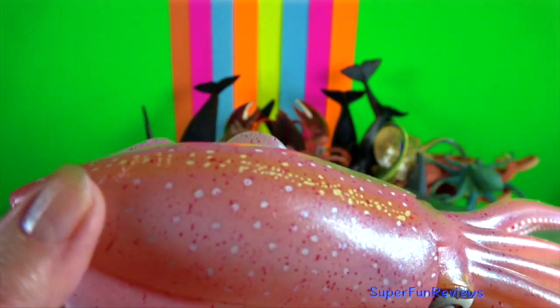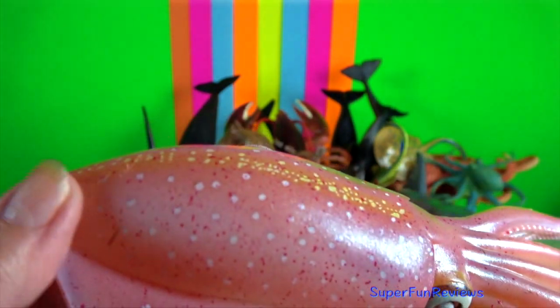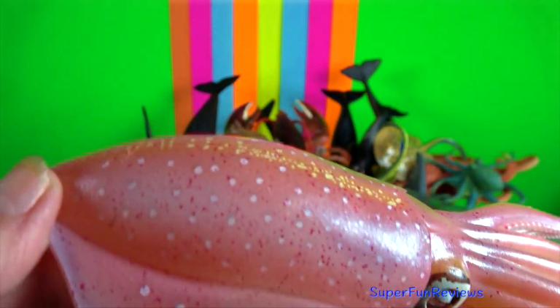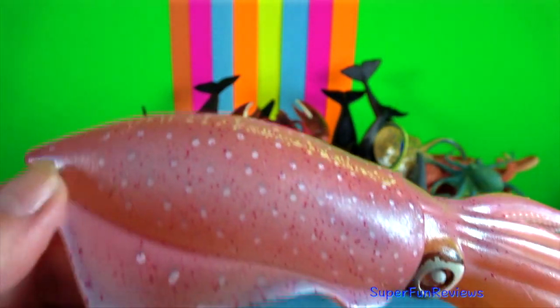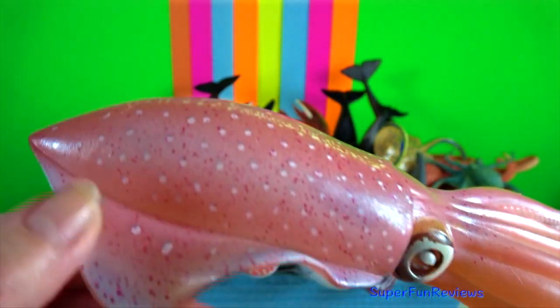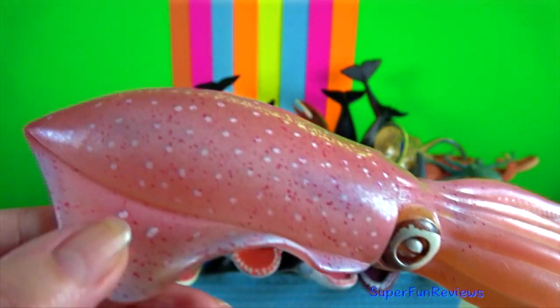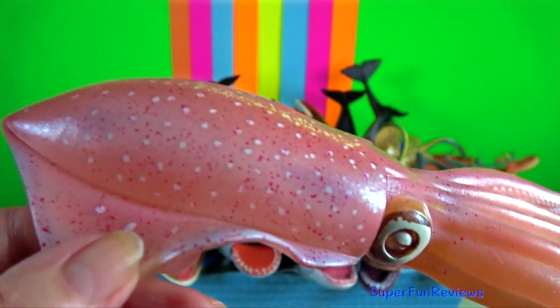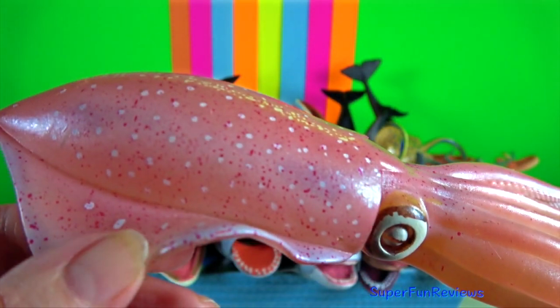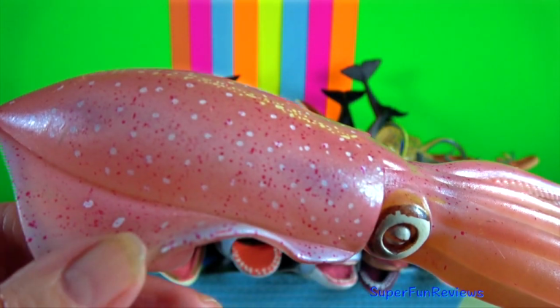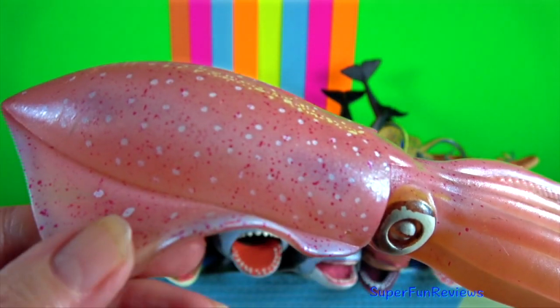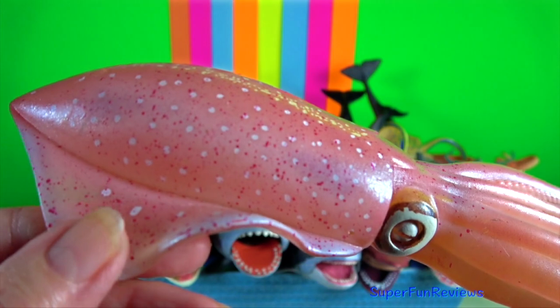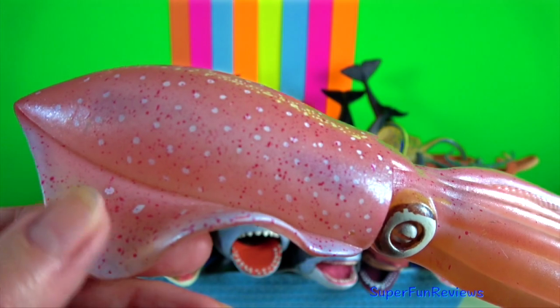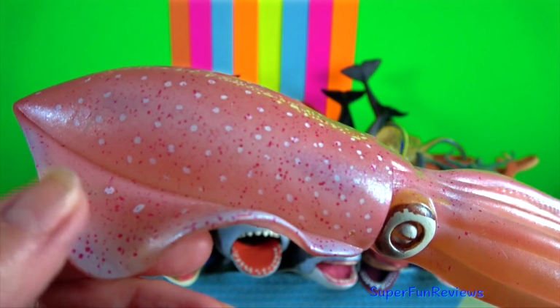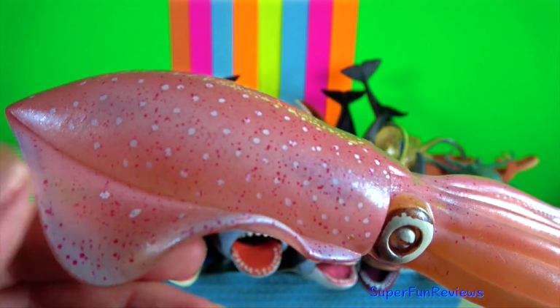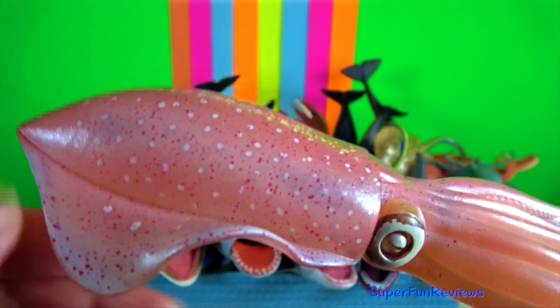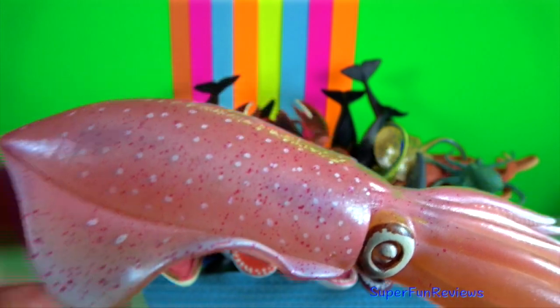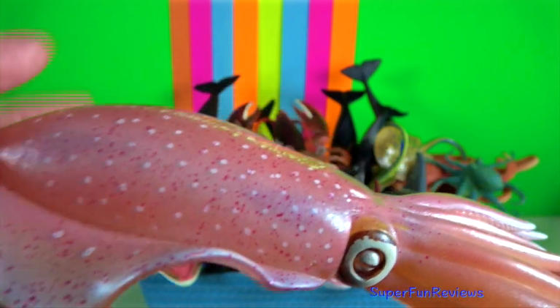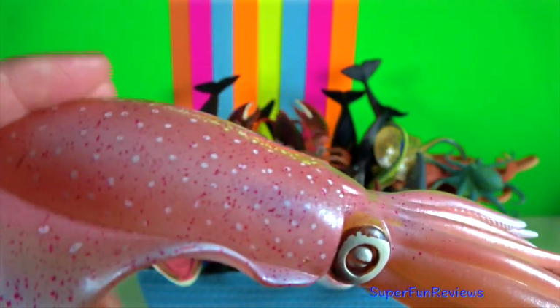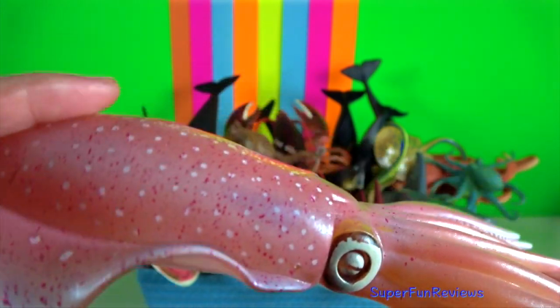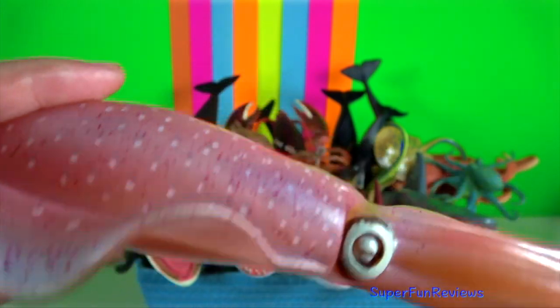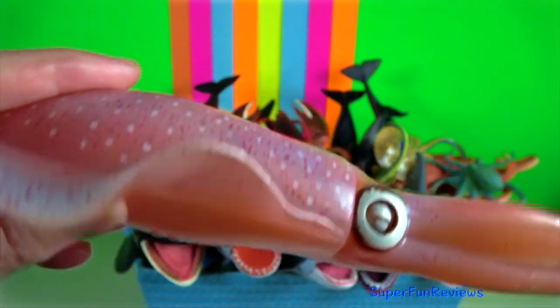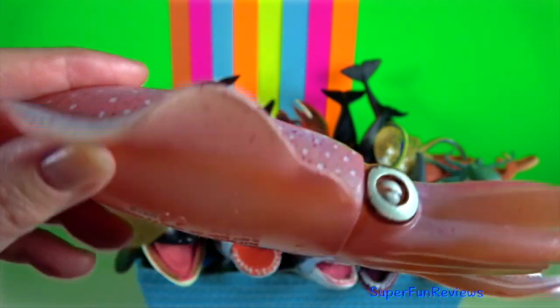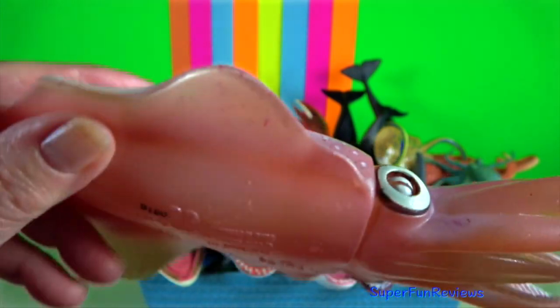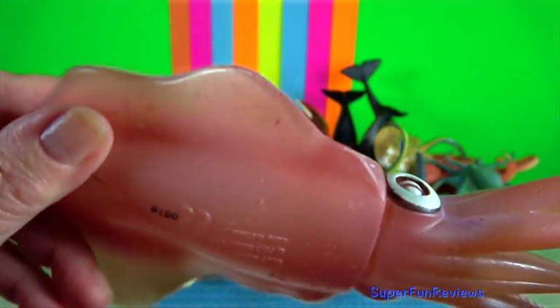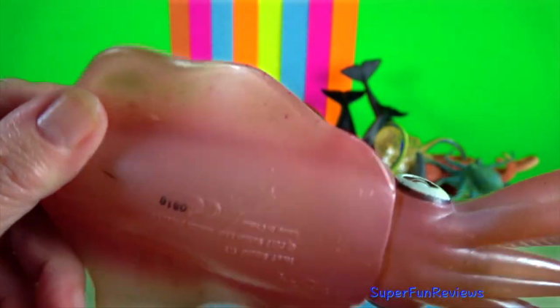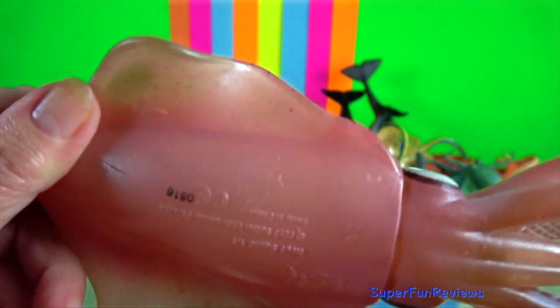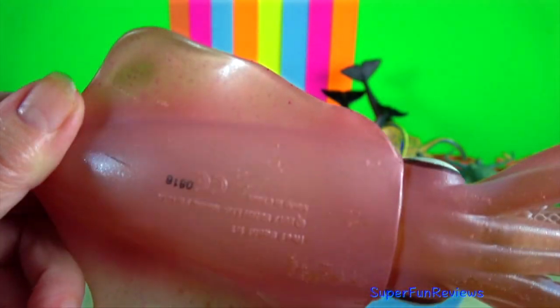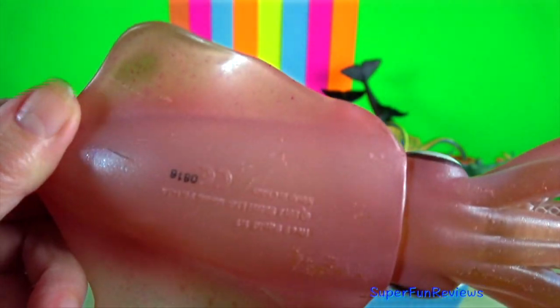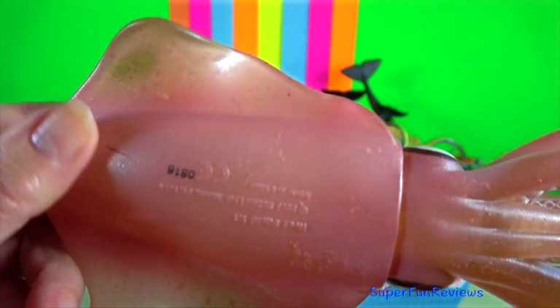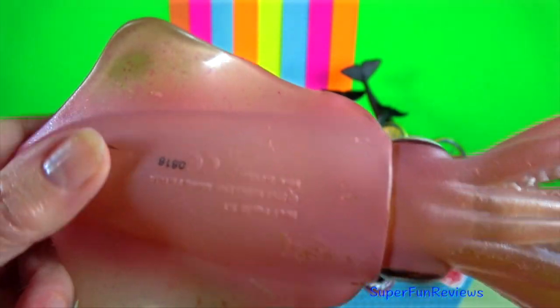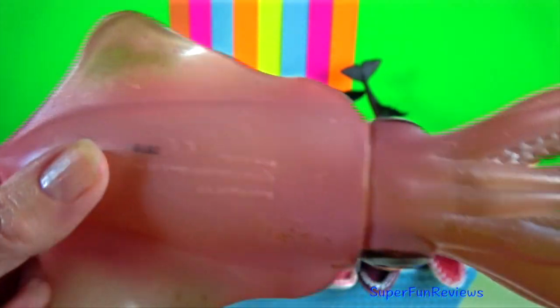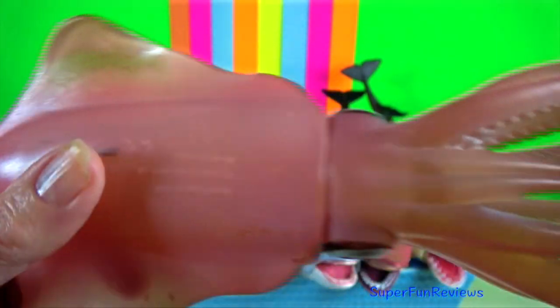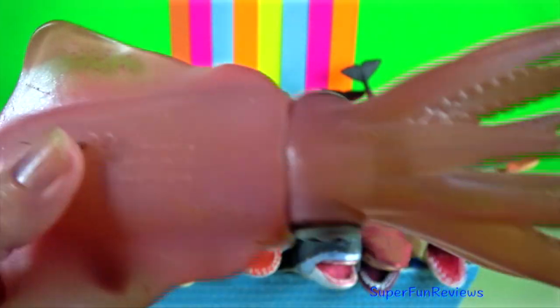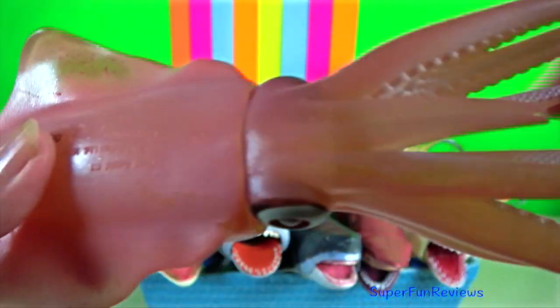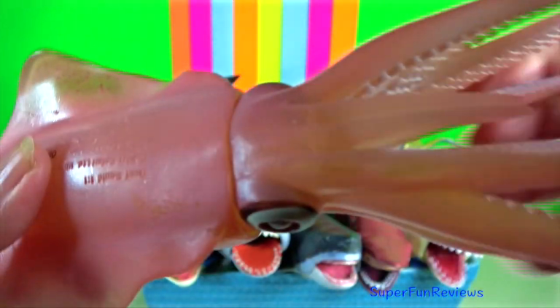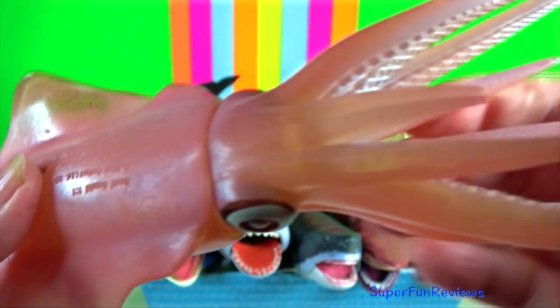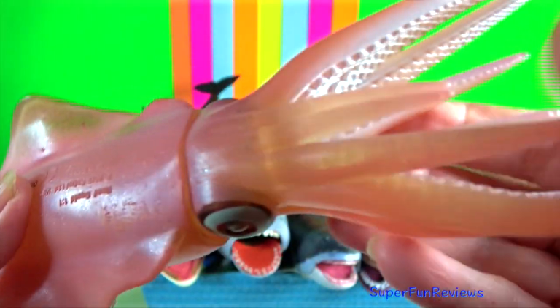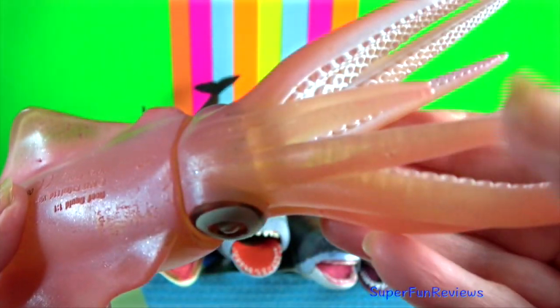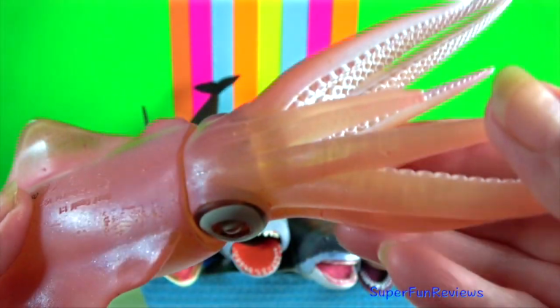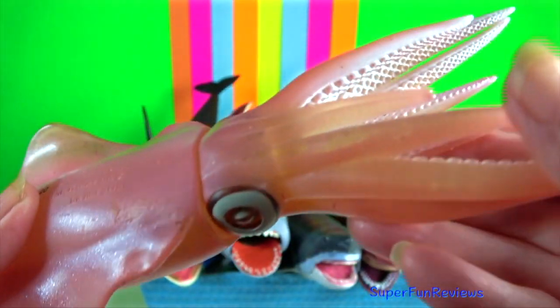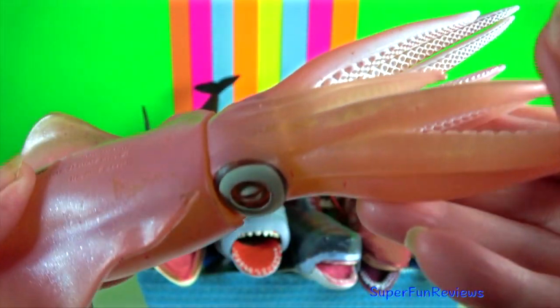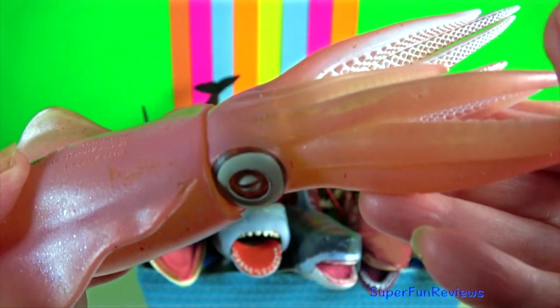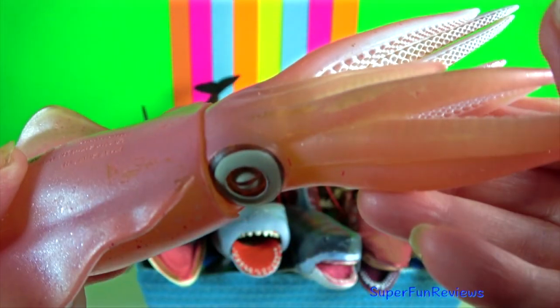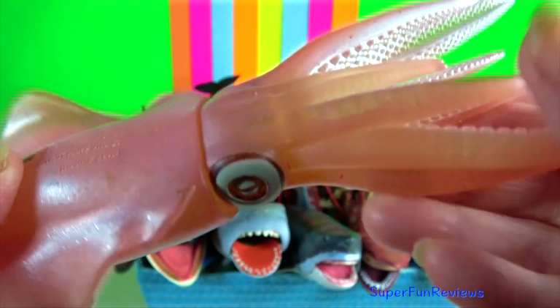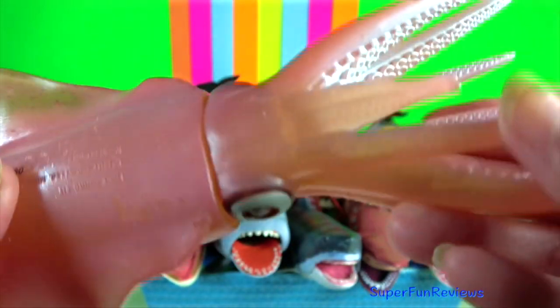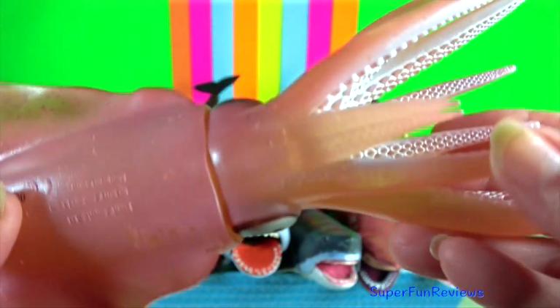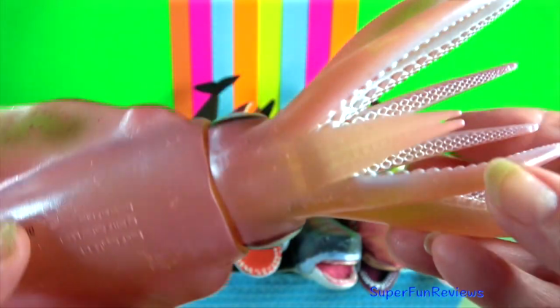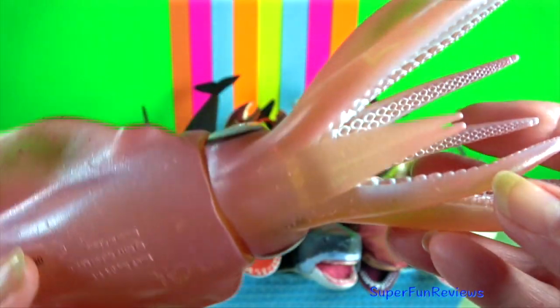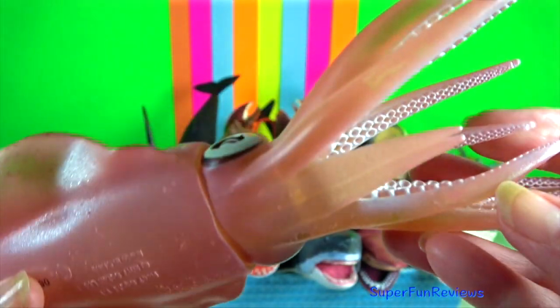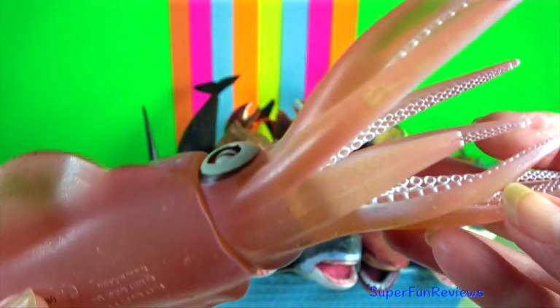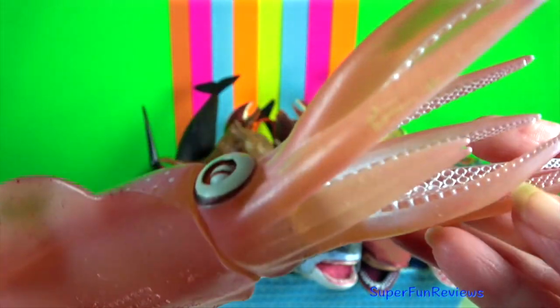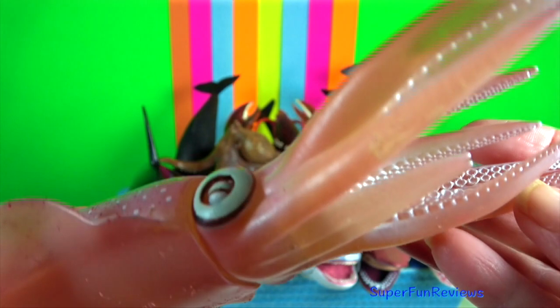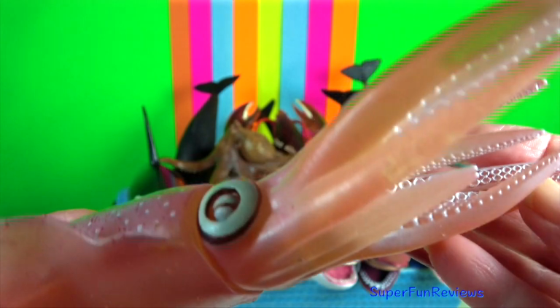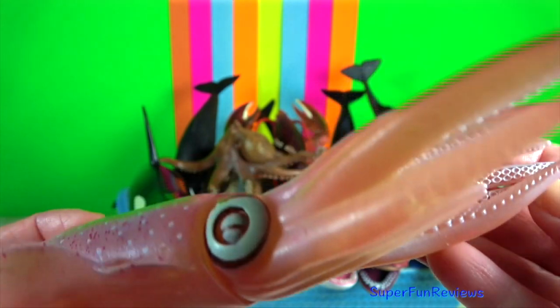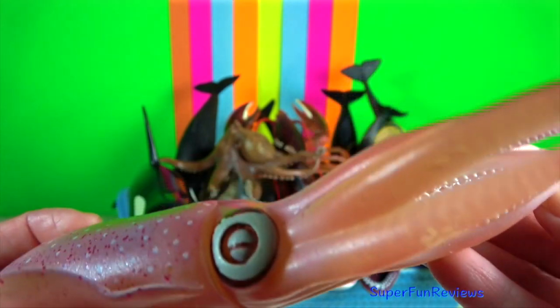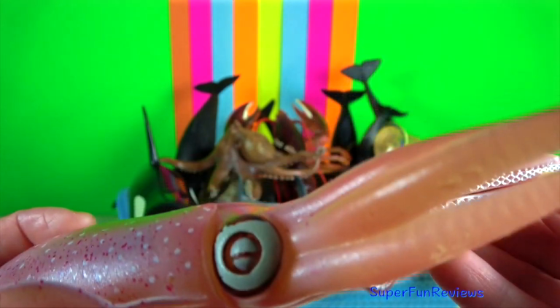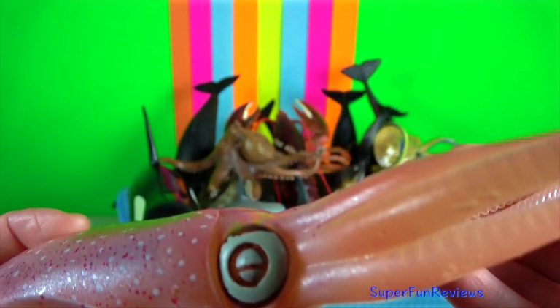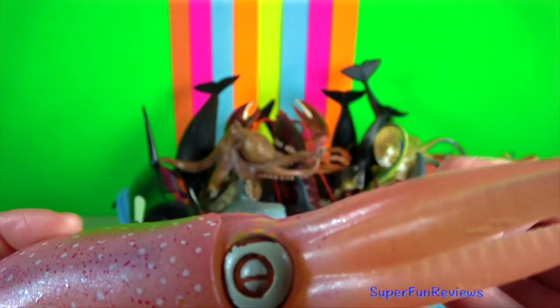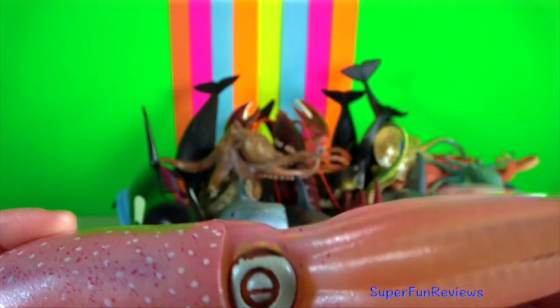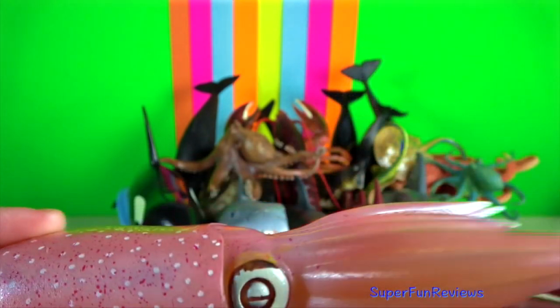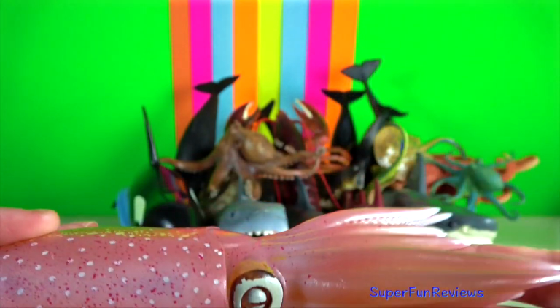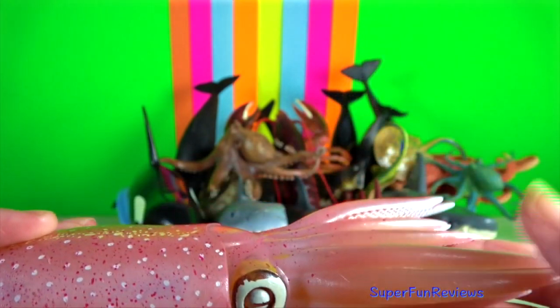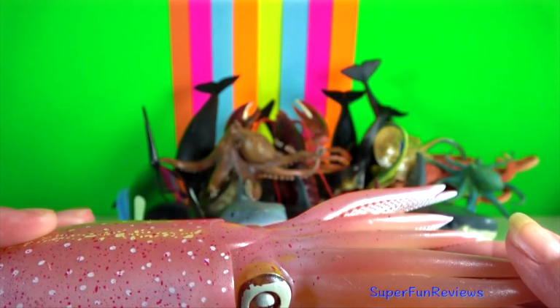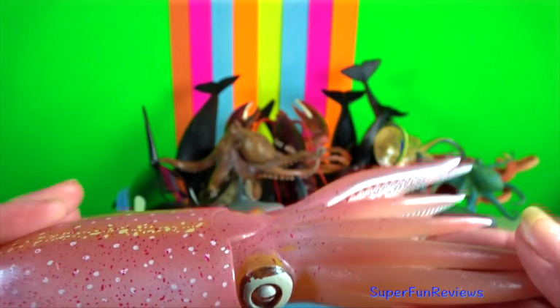Reef squid is a genus of pencil squid. They are easily recognisable by their large rounded fins that extend almost the entire length of their mantles.